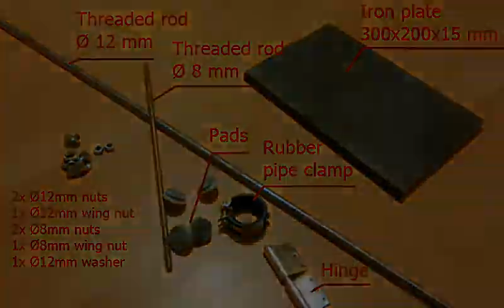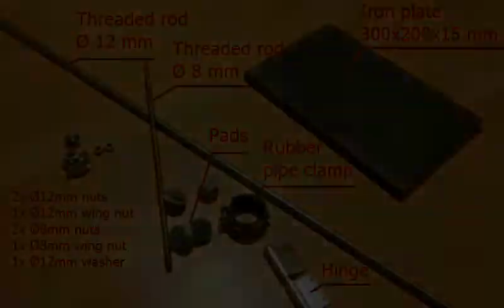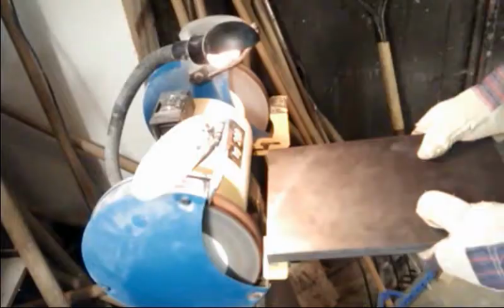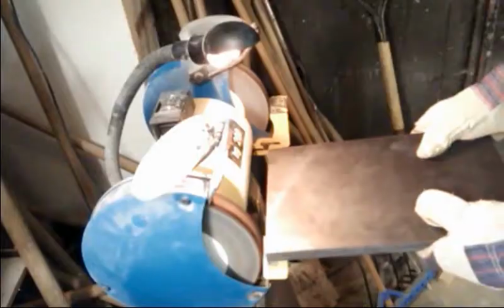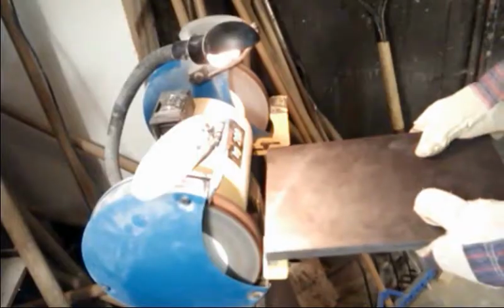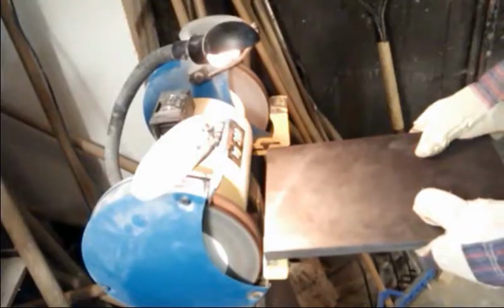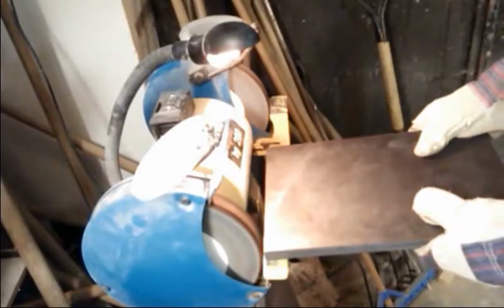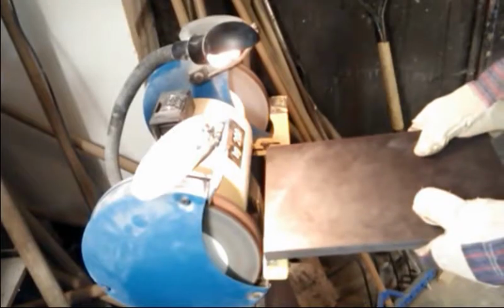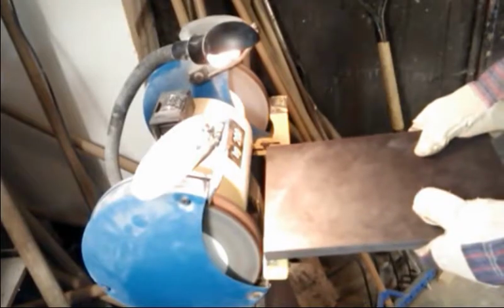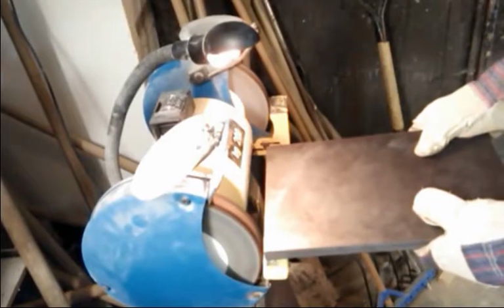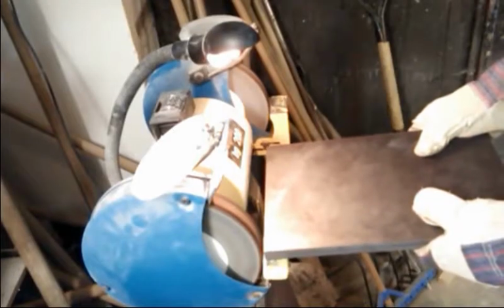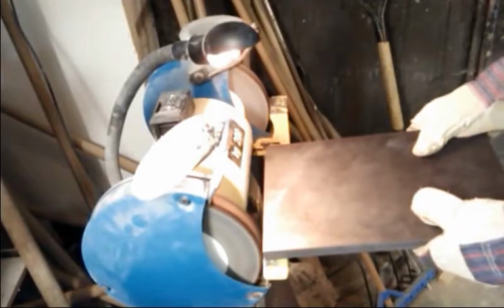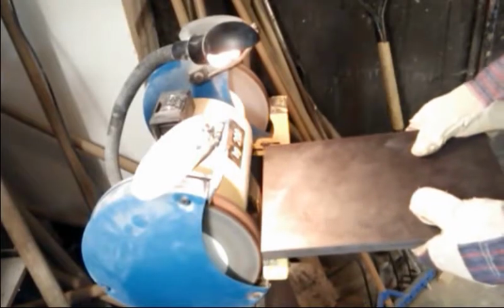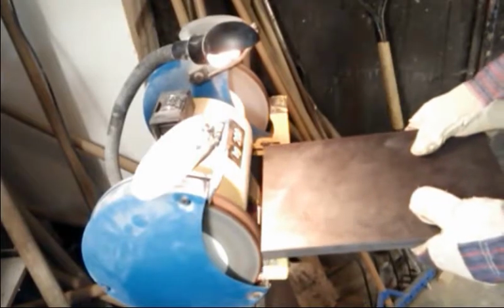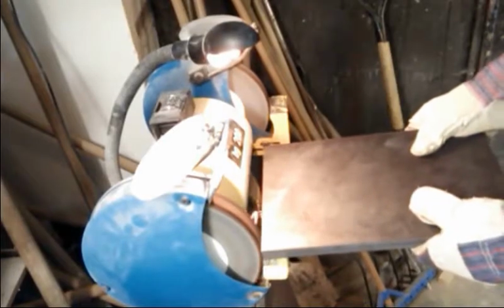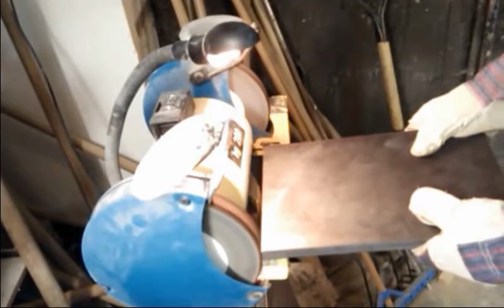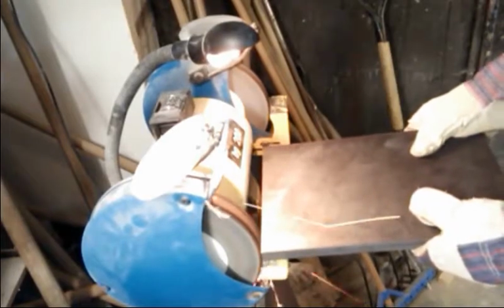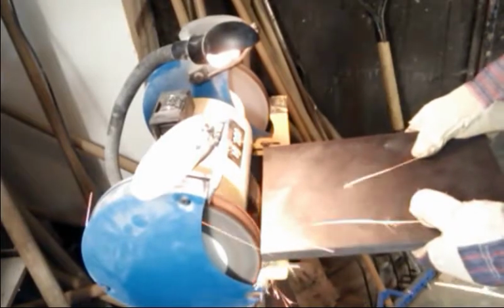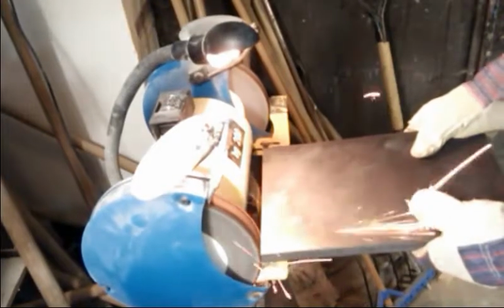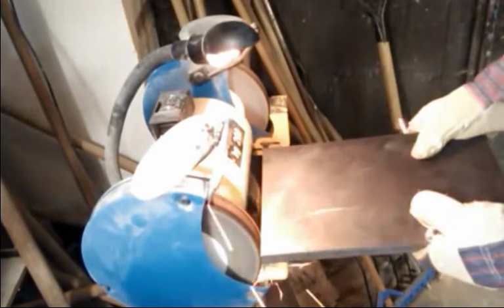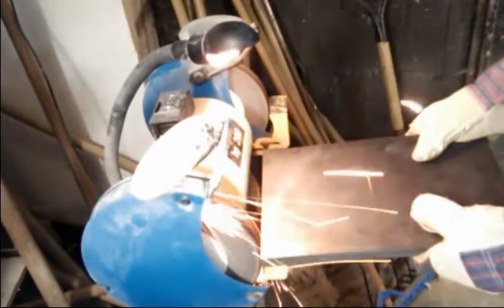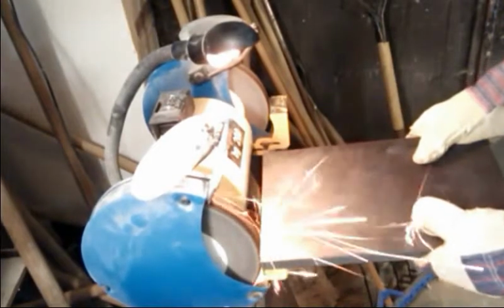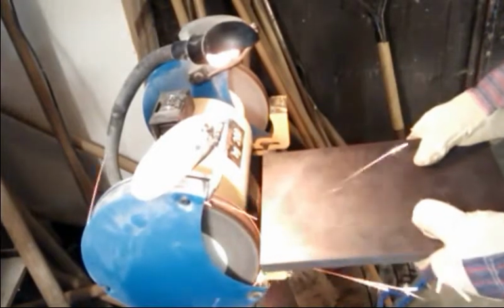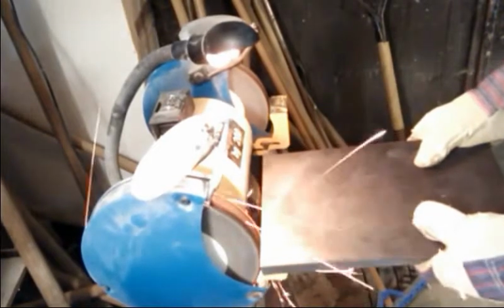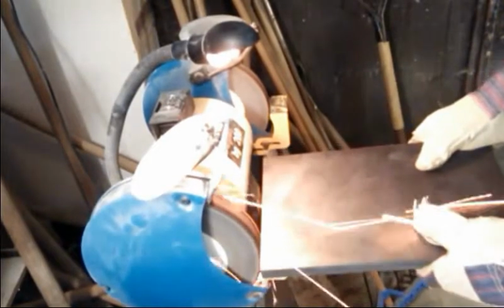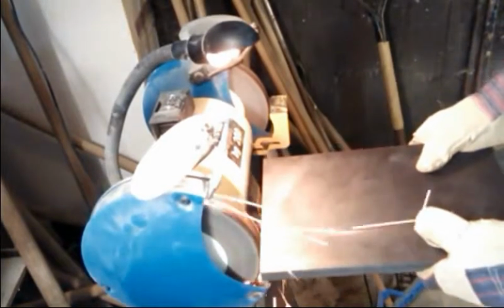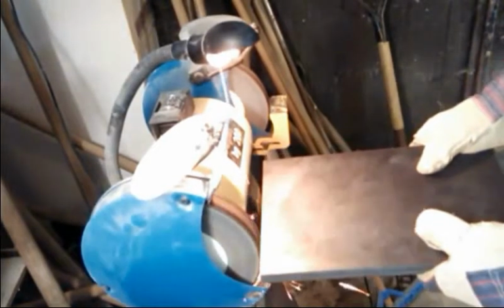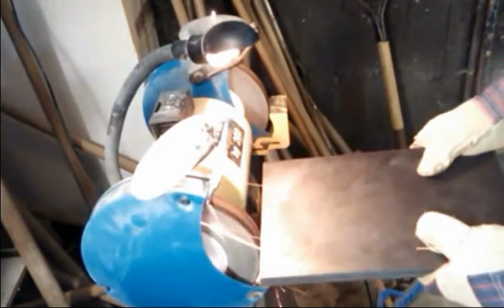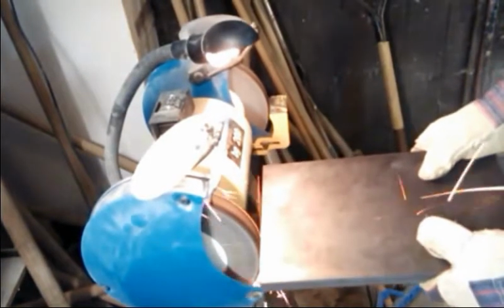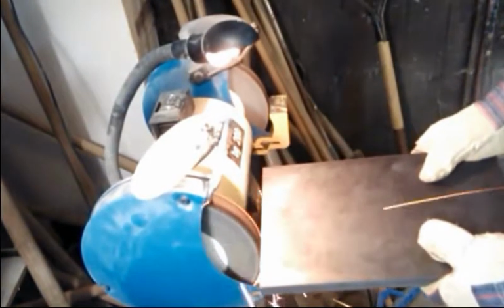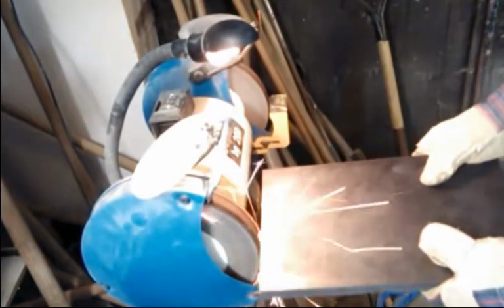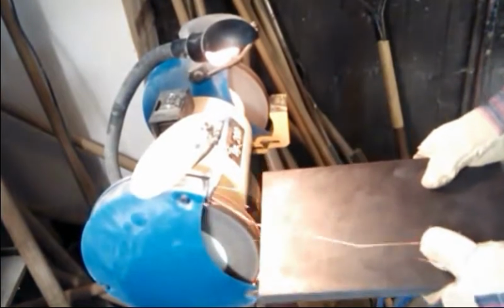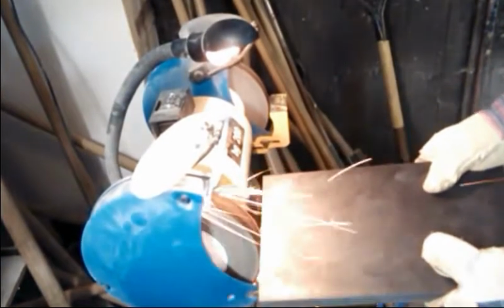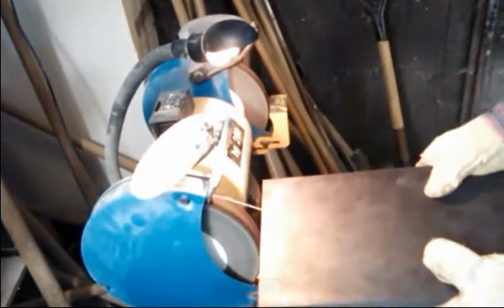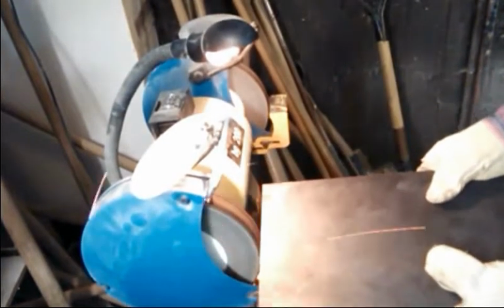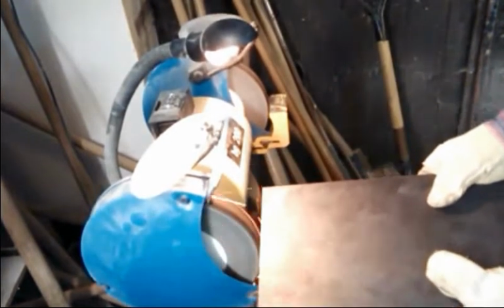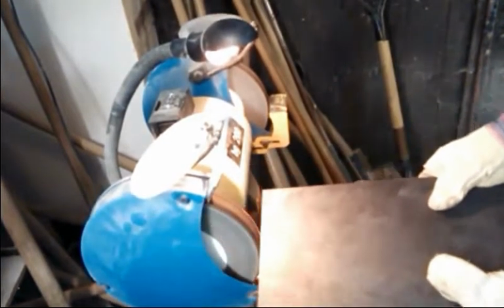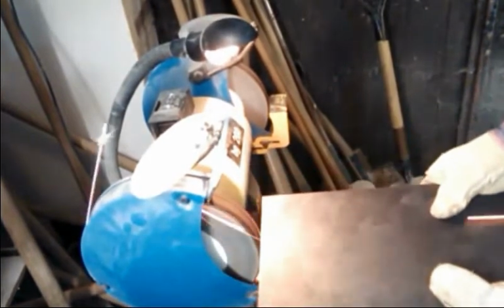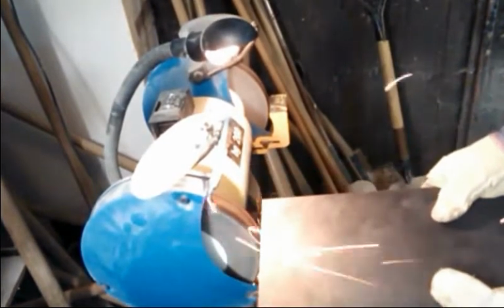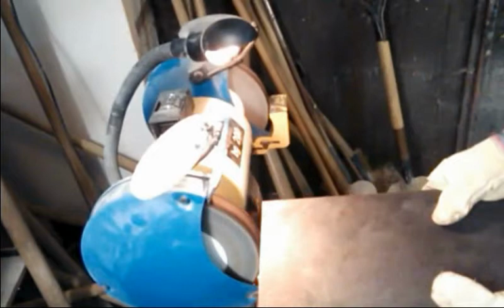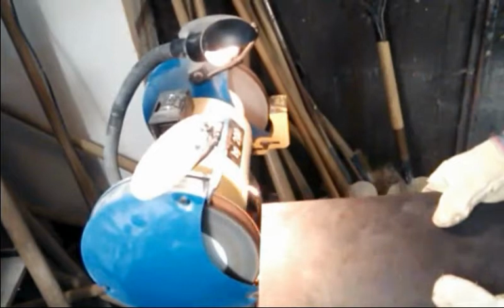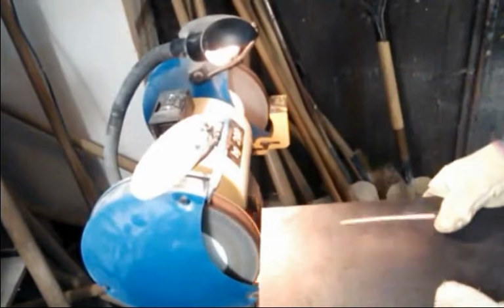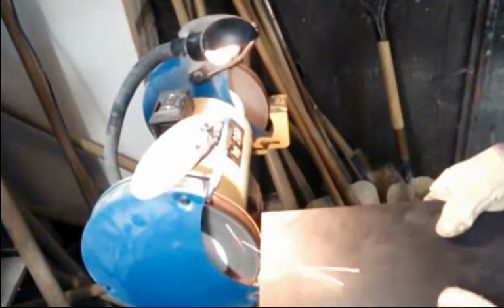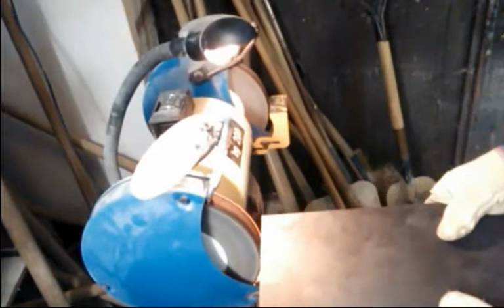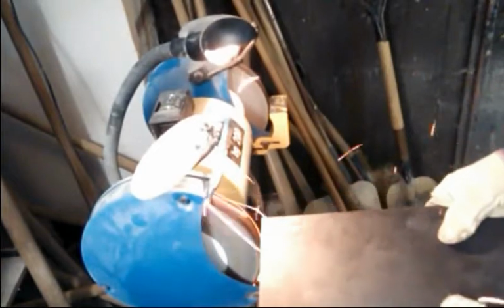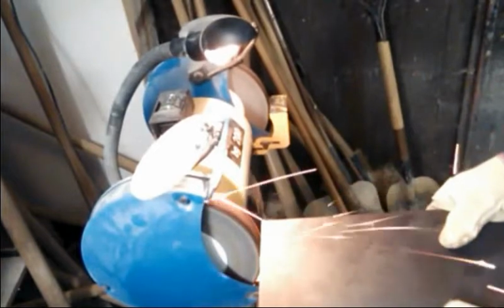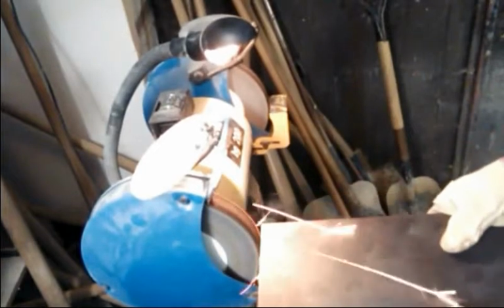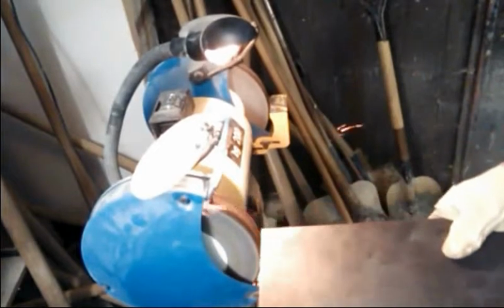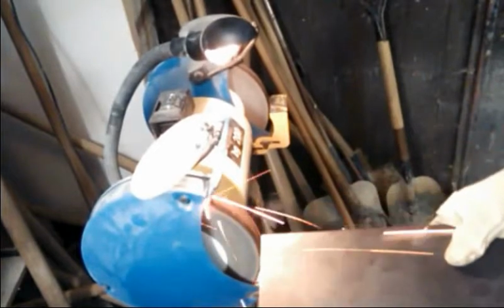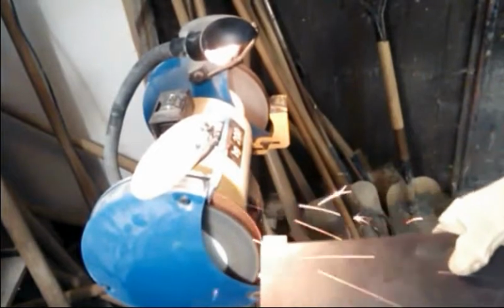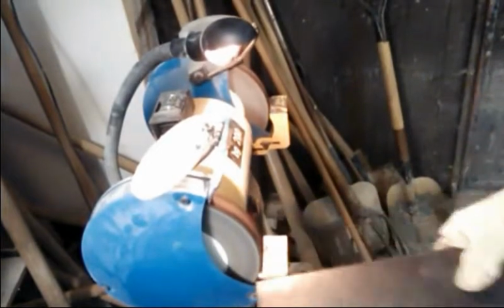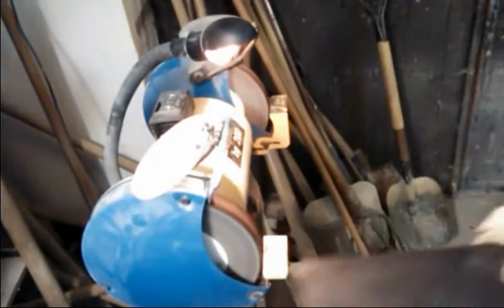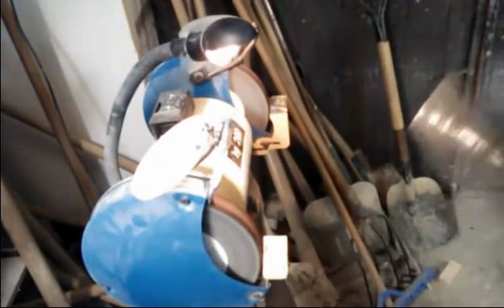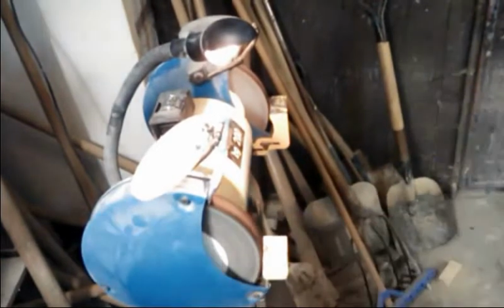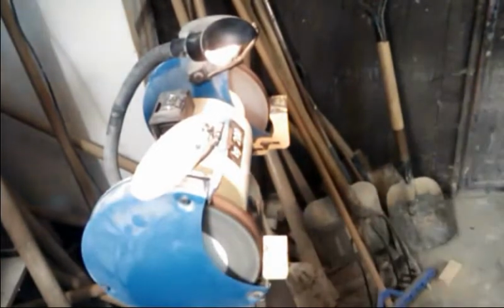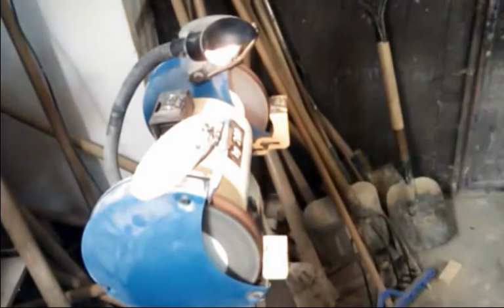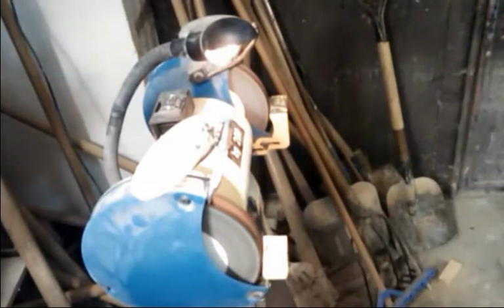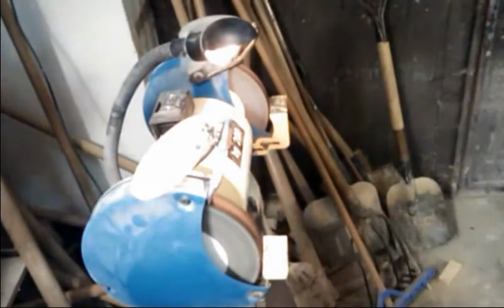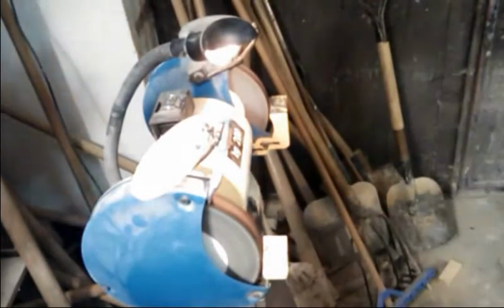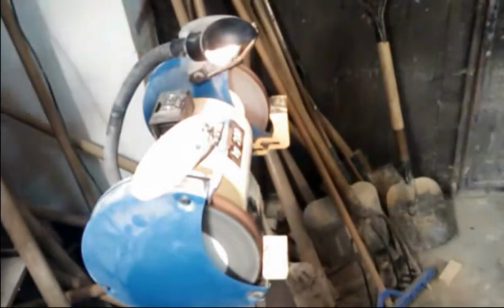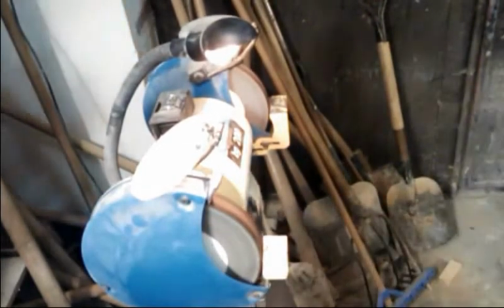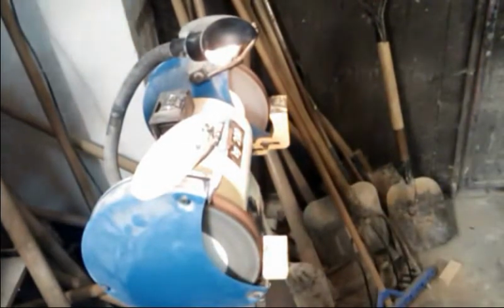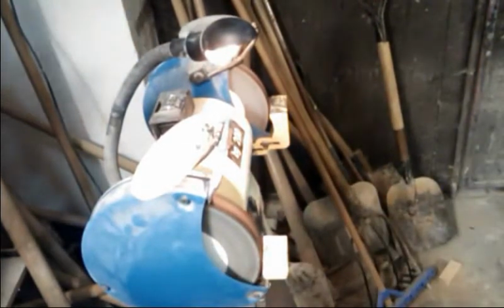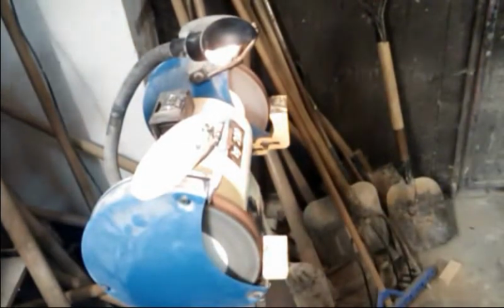Before I even started I found it necessary to grab the iron plate and smooth it for use. It doesn't take long and it's very useful.